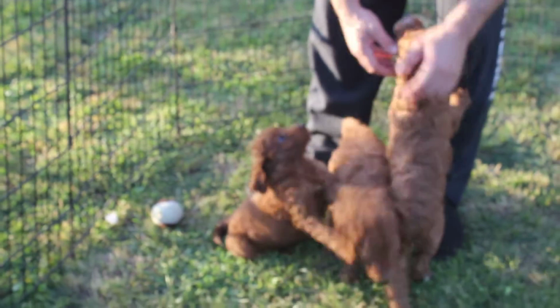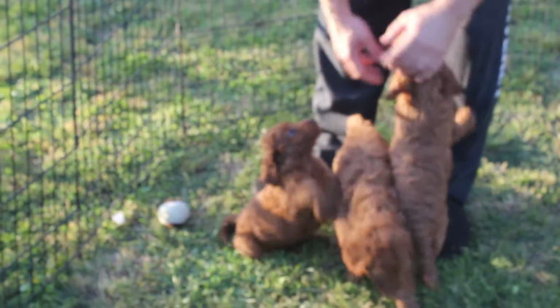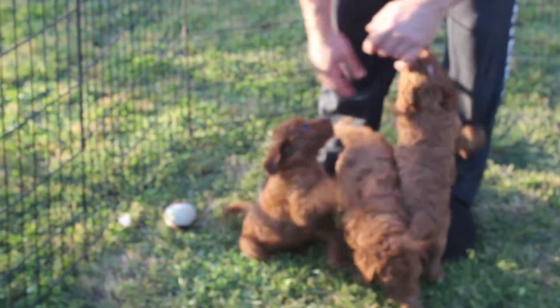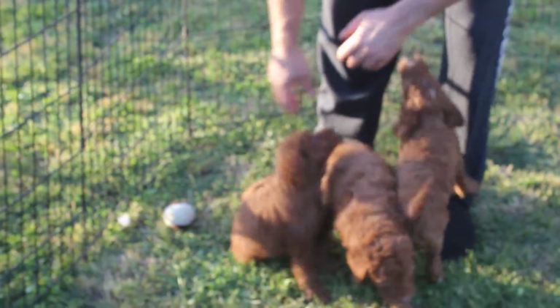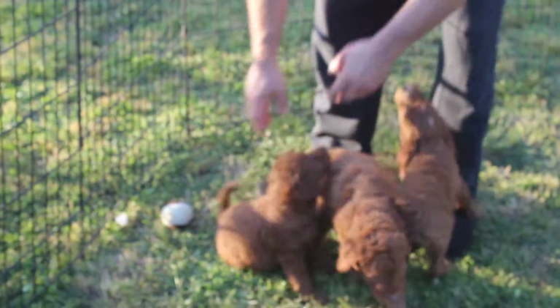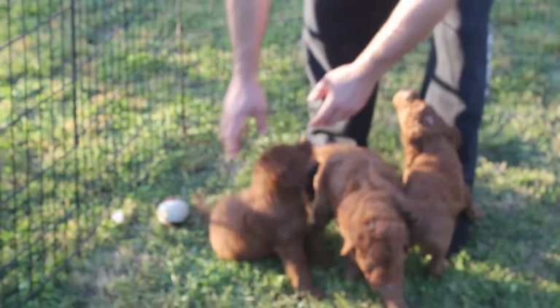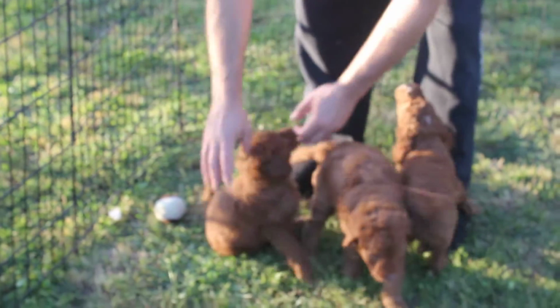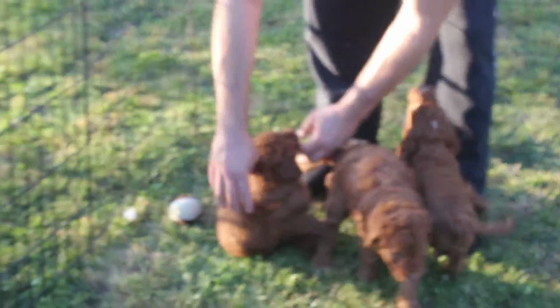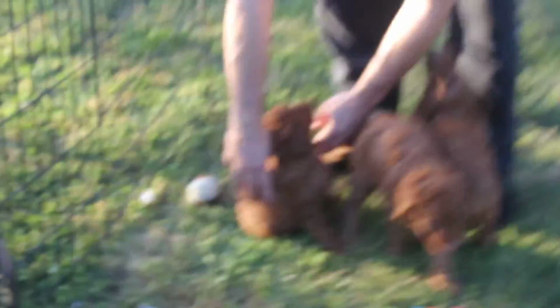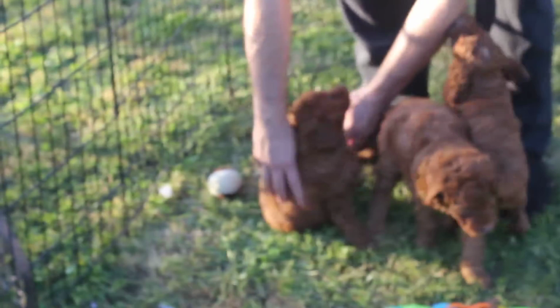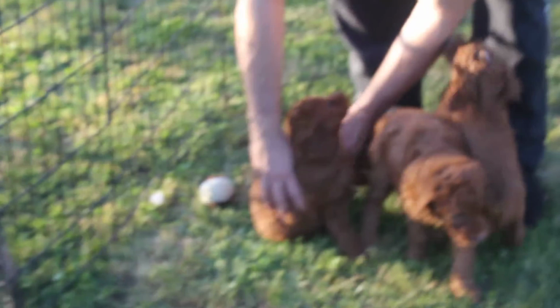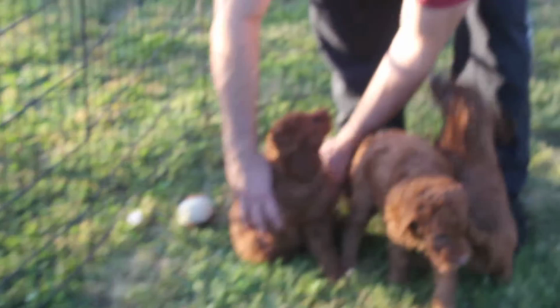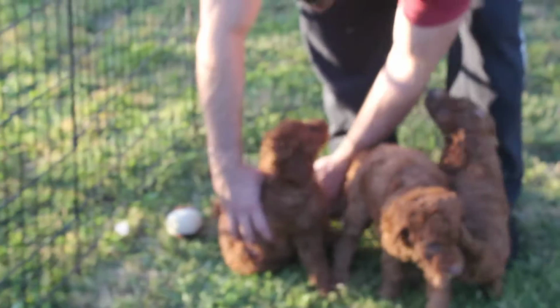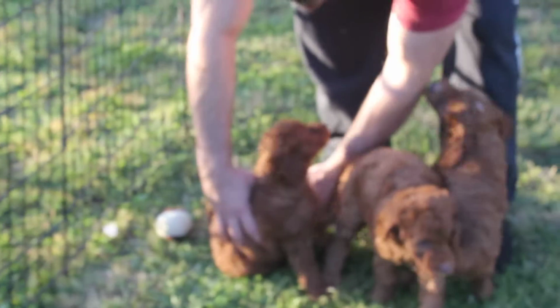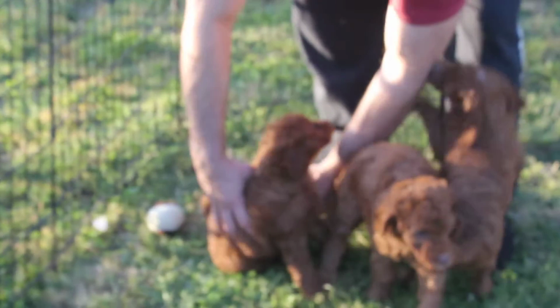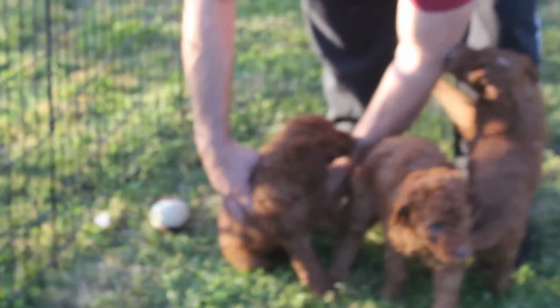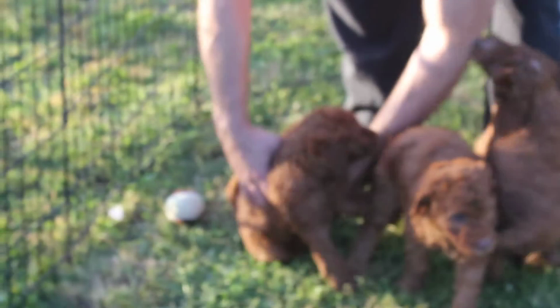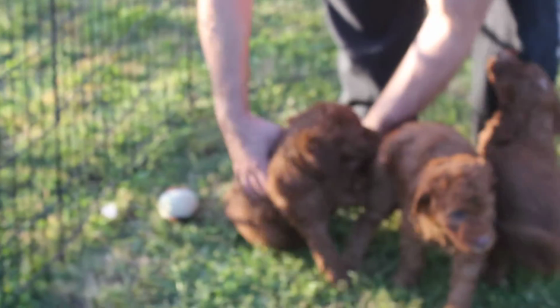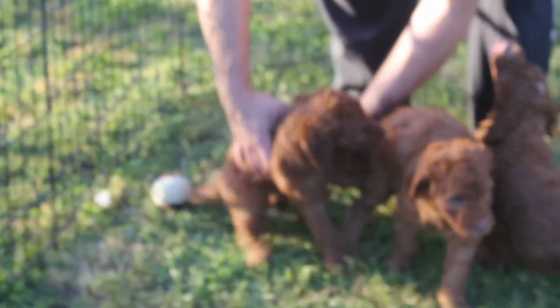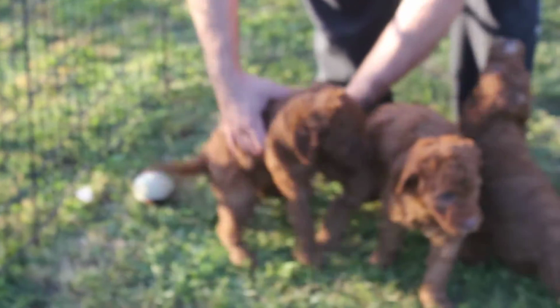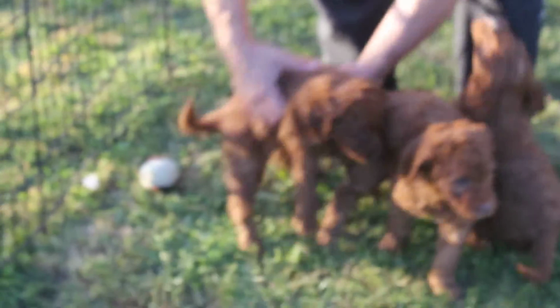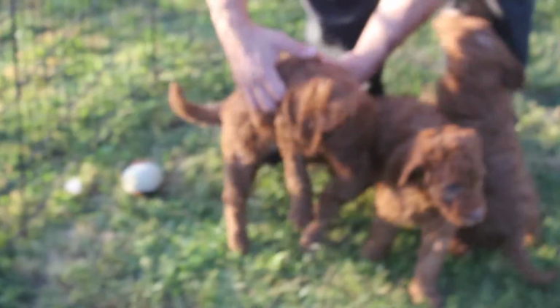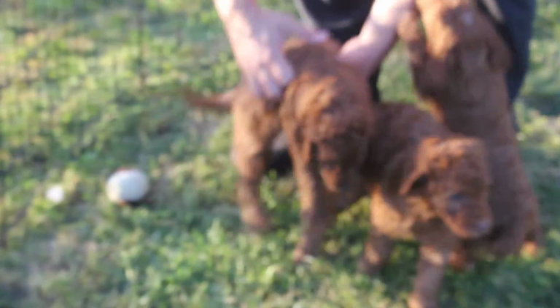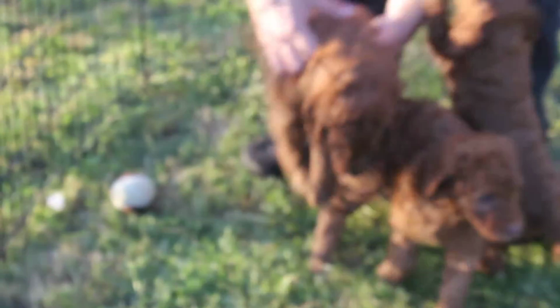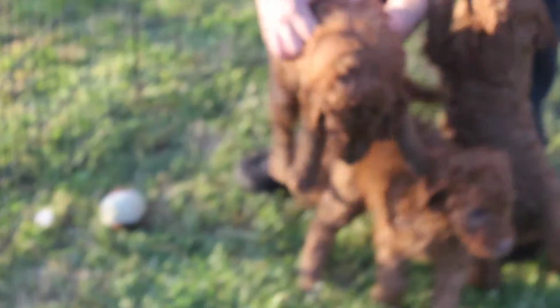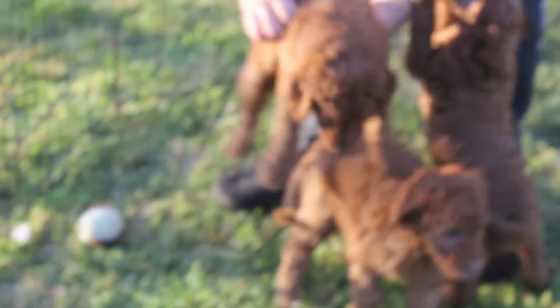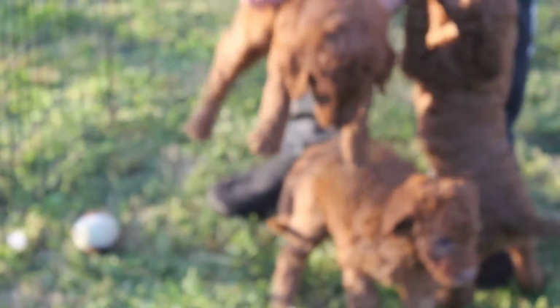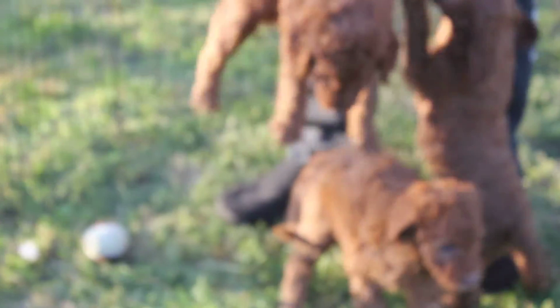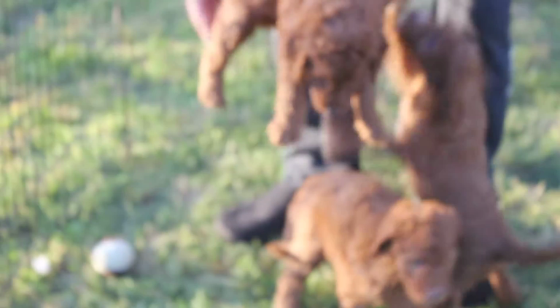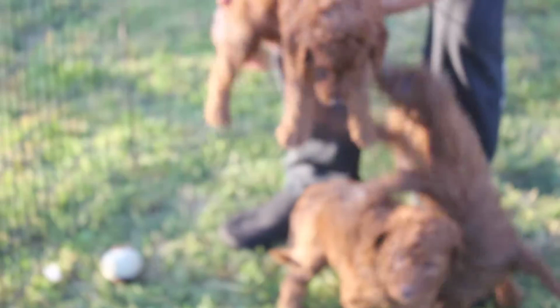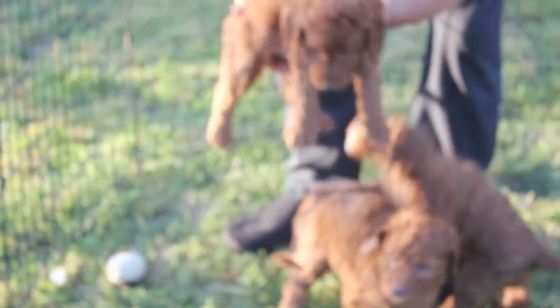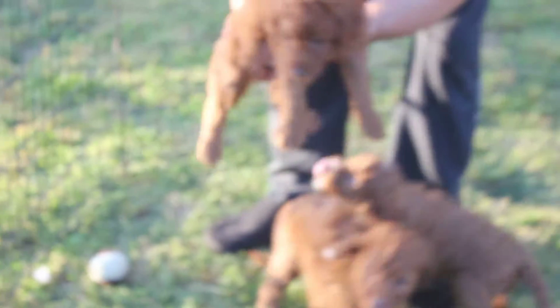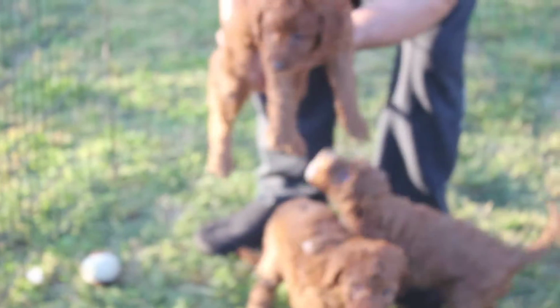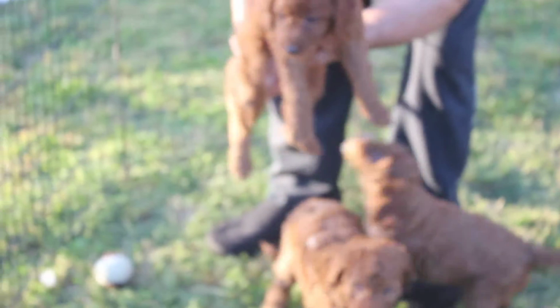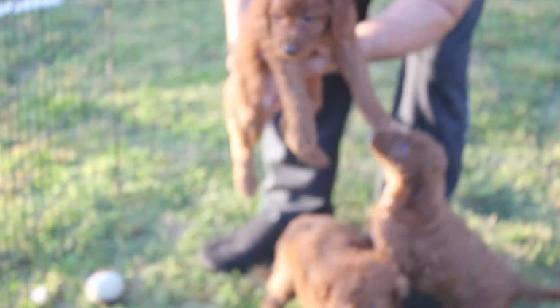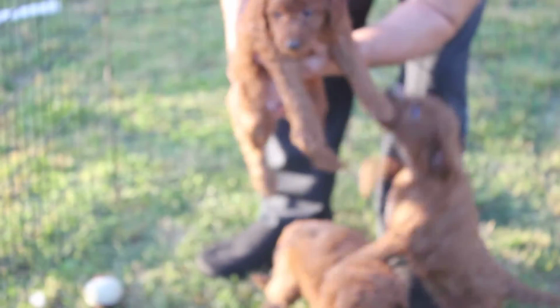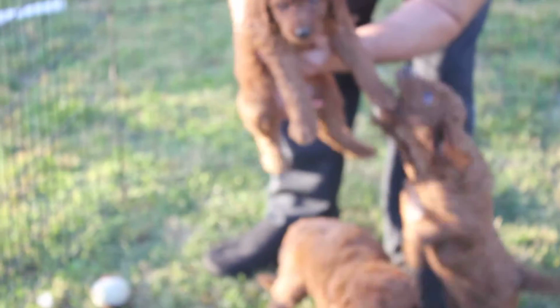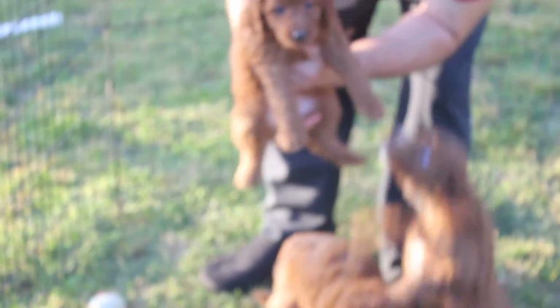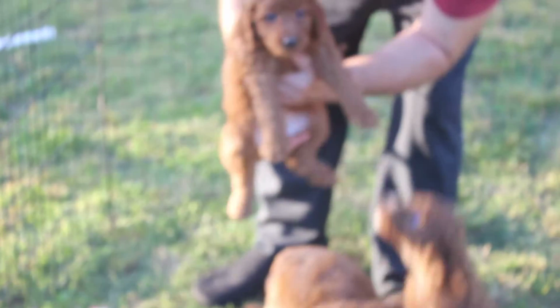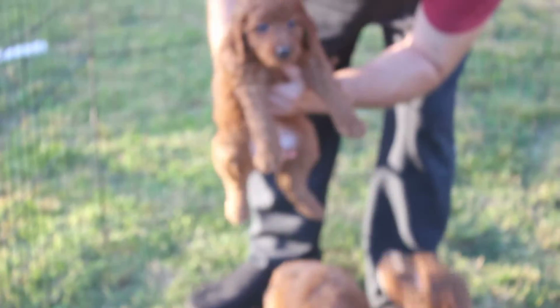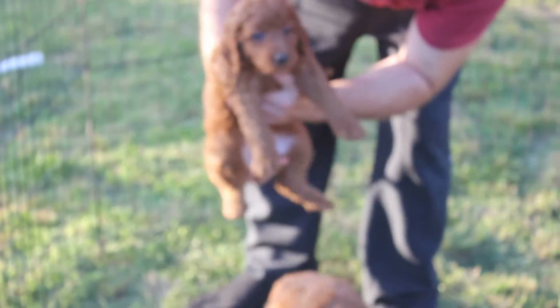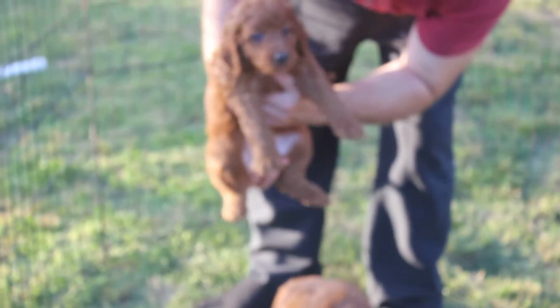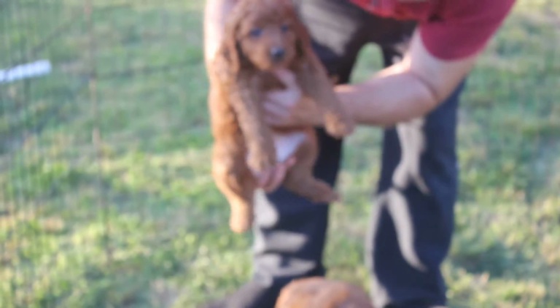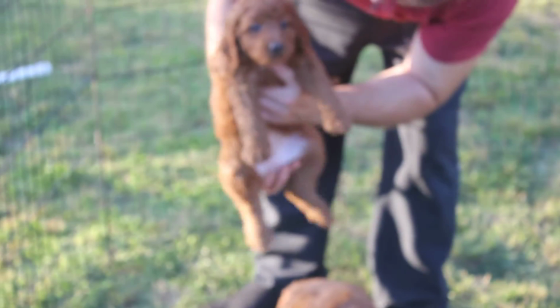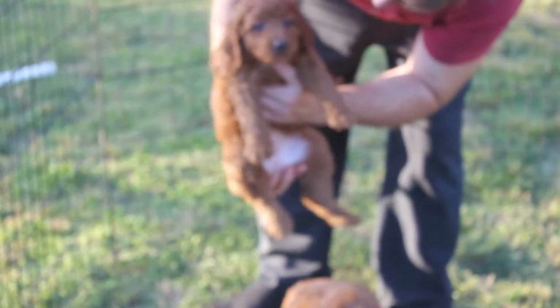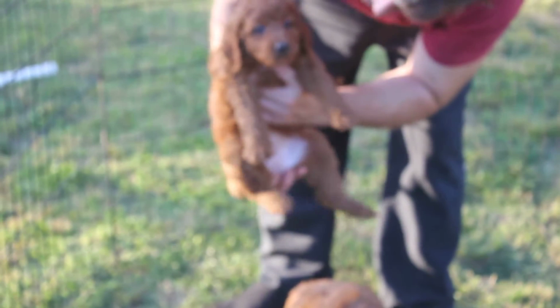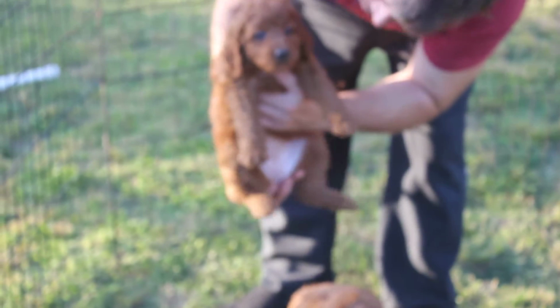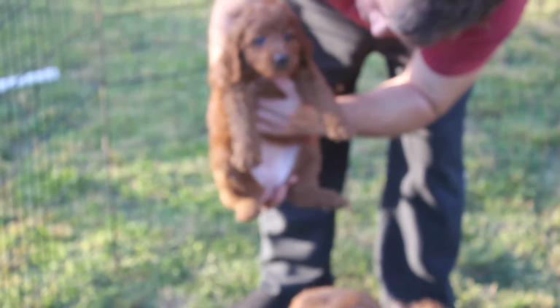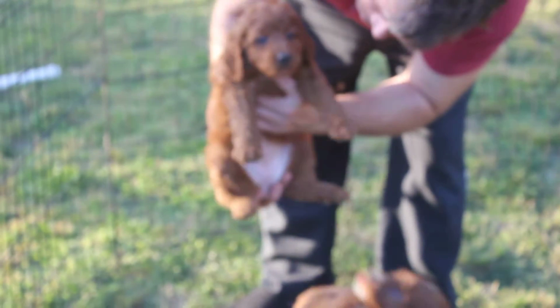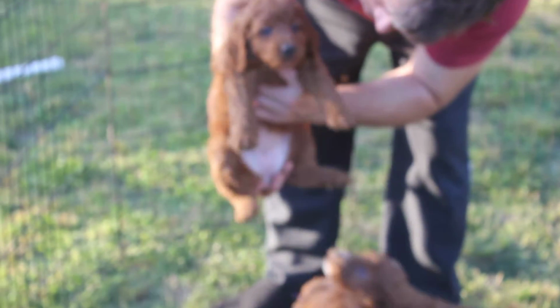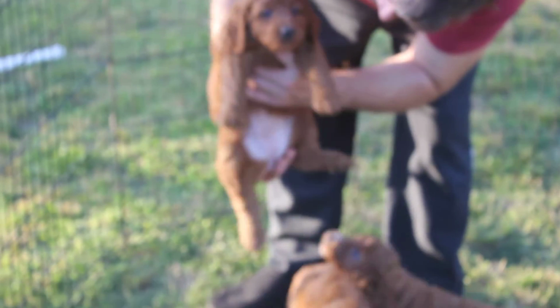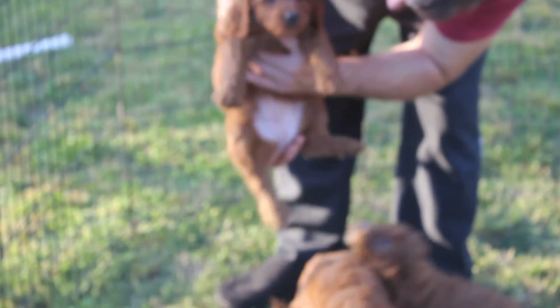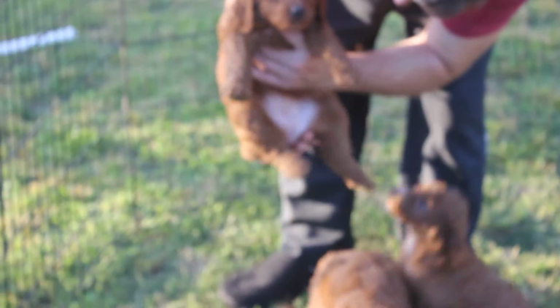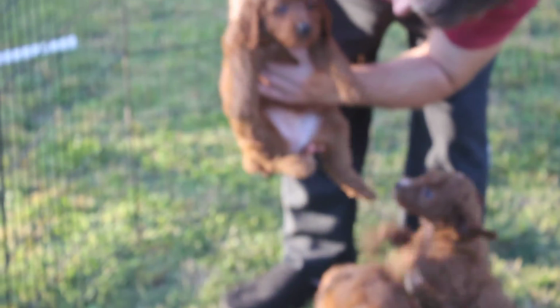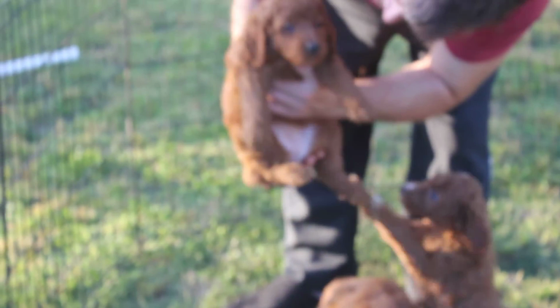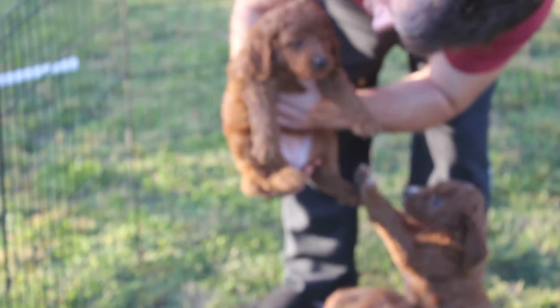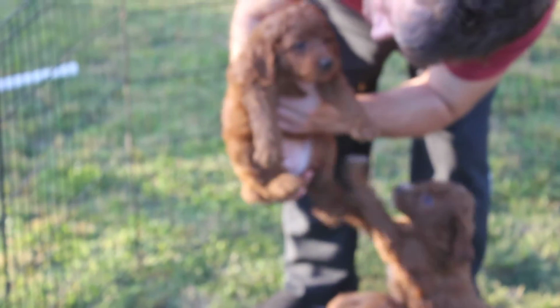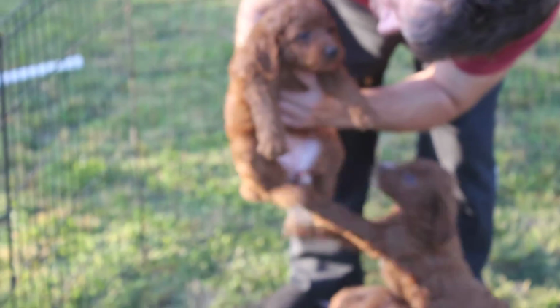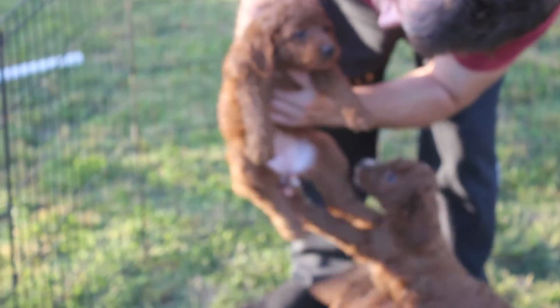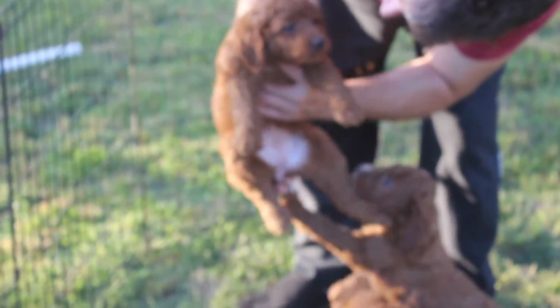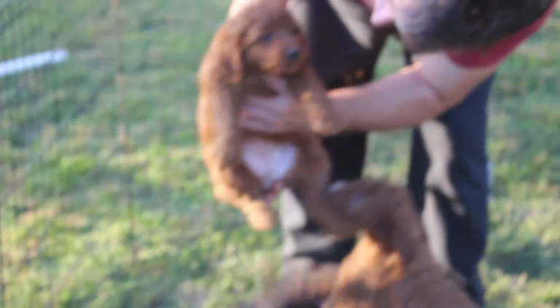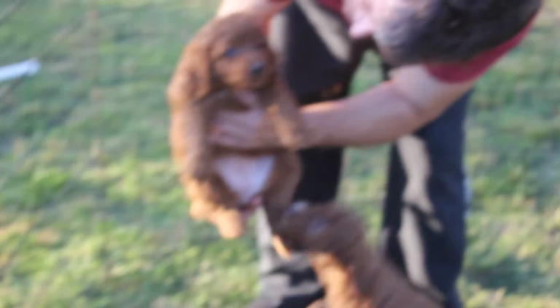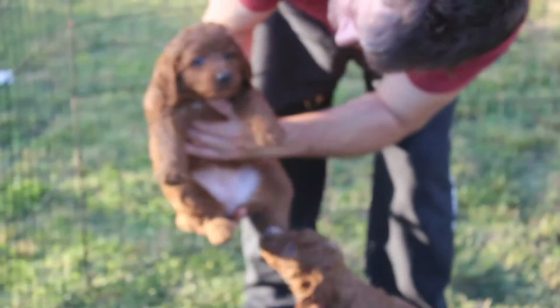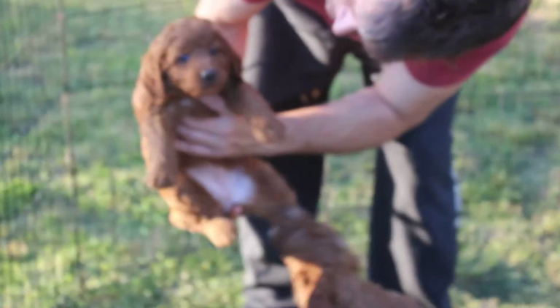And here we've got Minnow. Minnow's very interactive. She likes to be the center of attention.